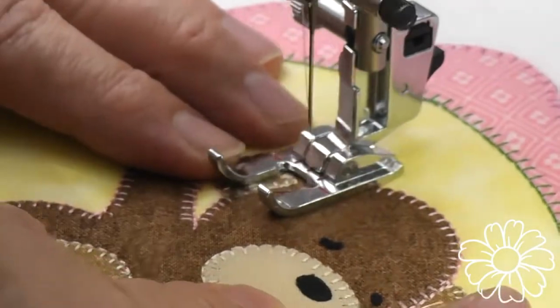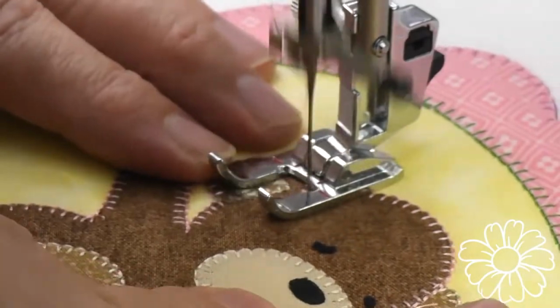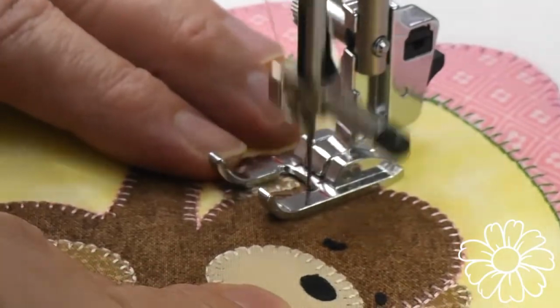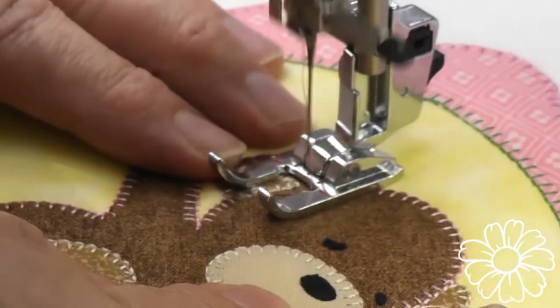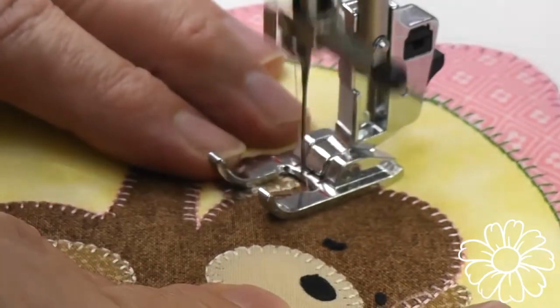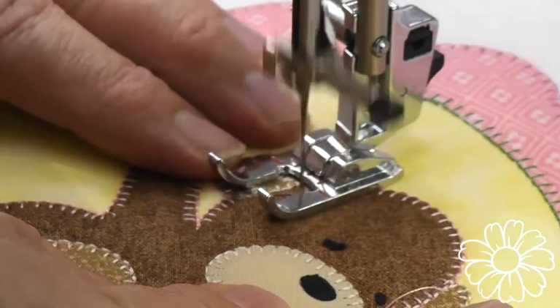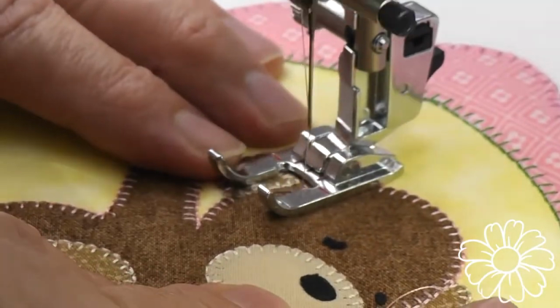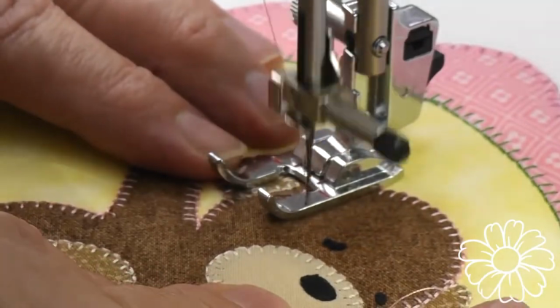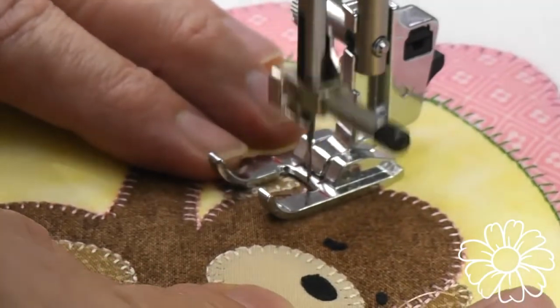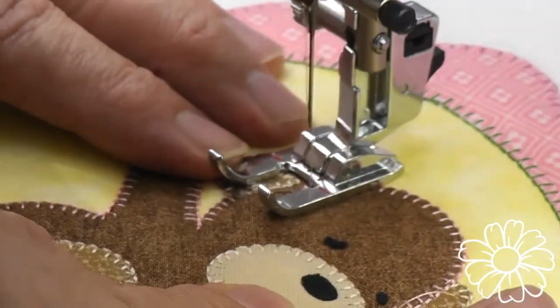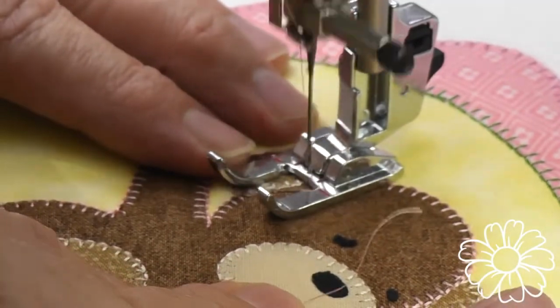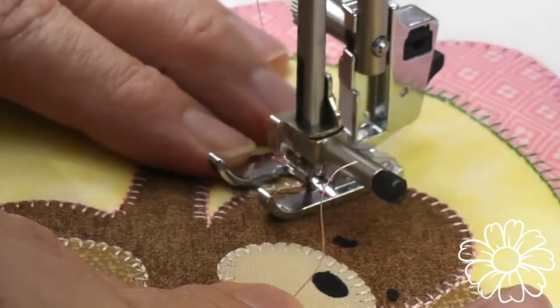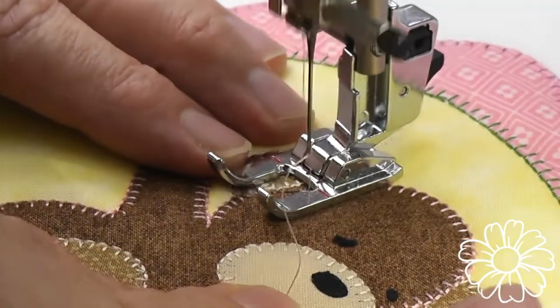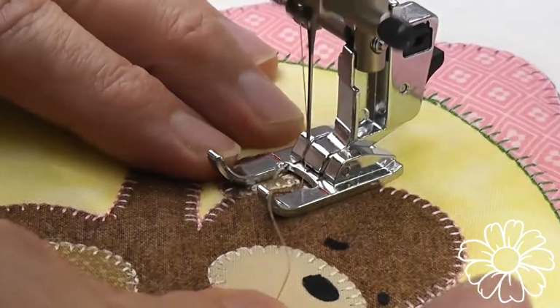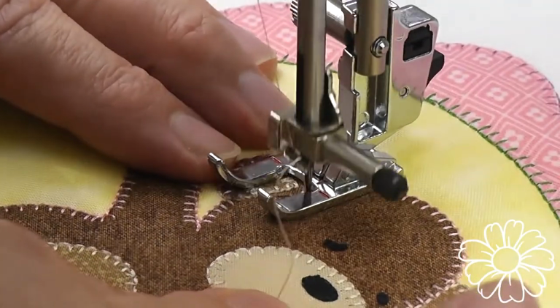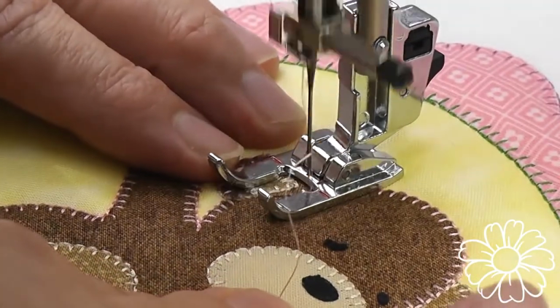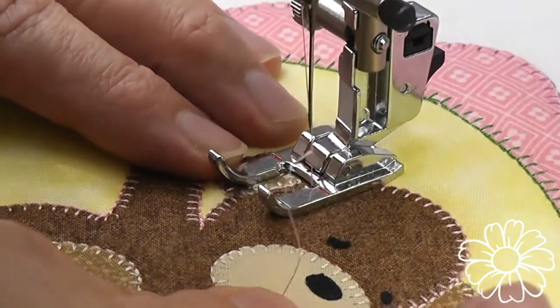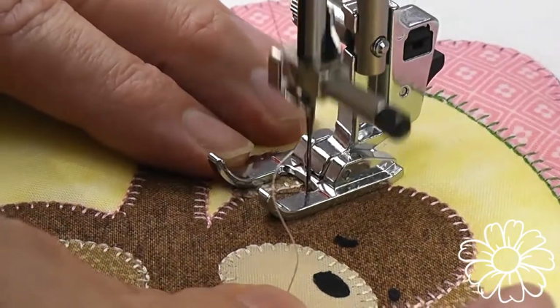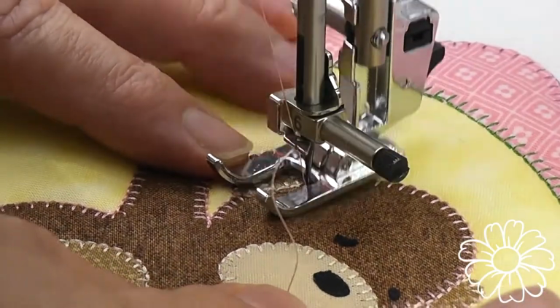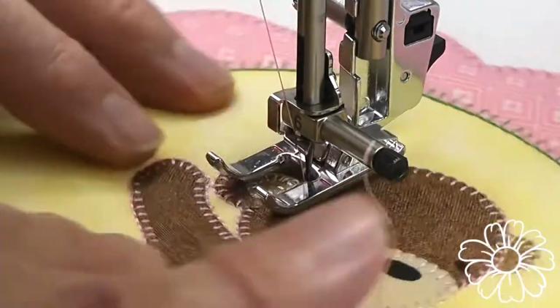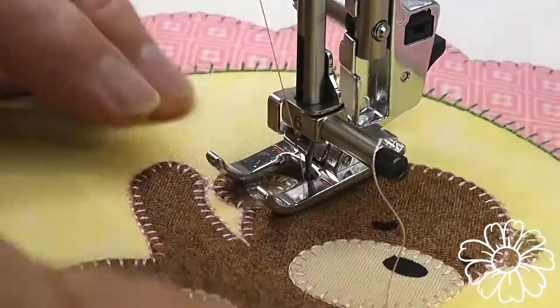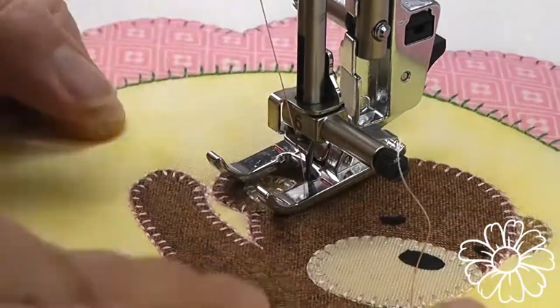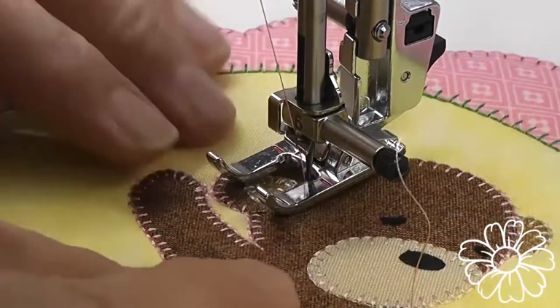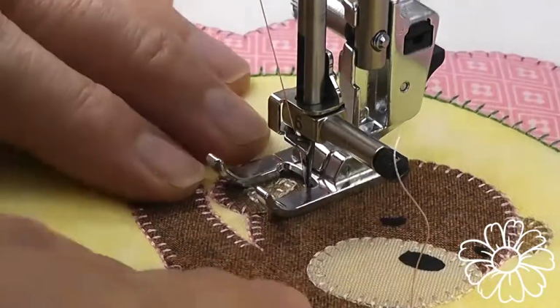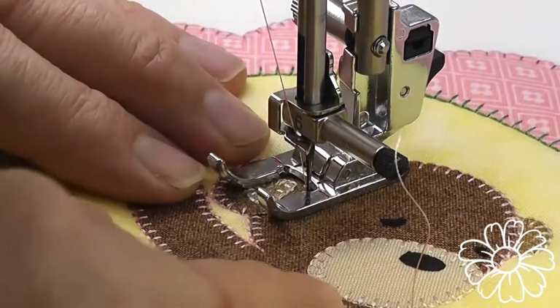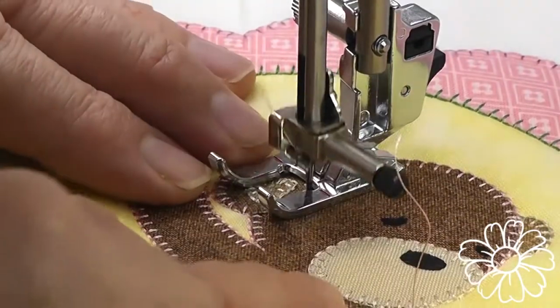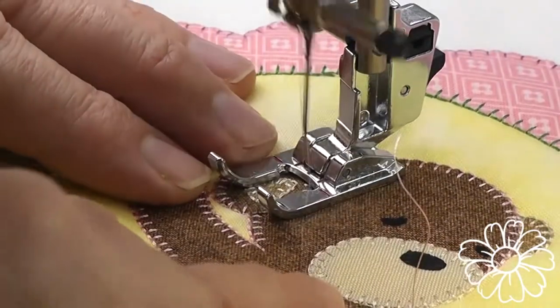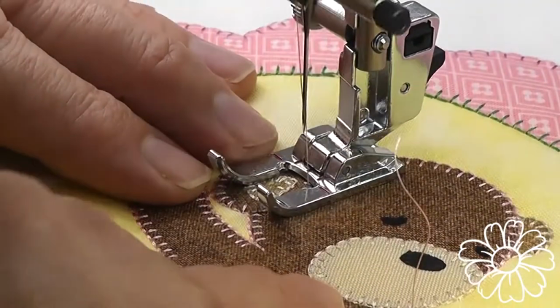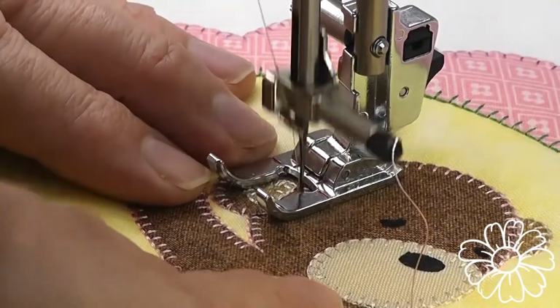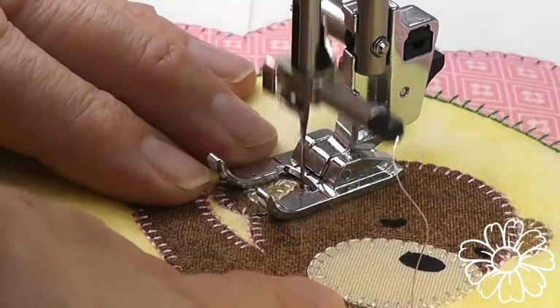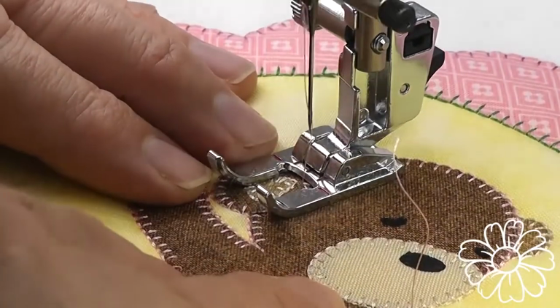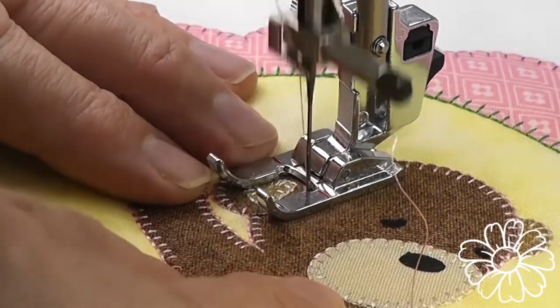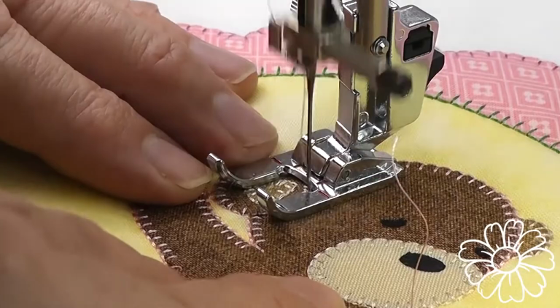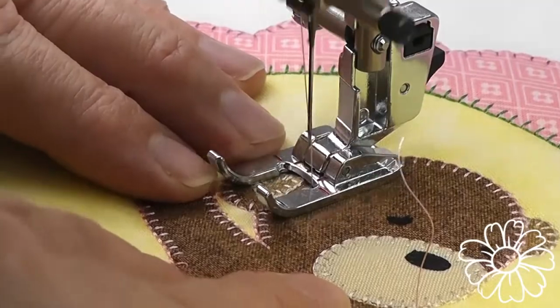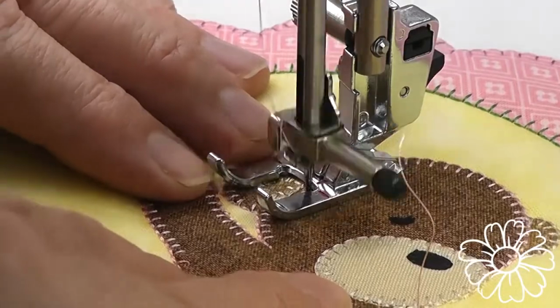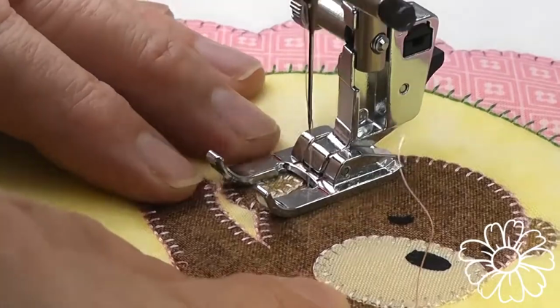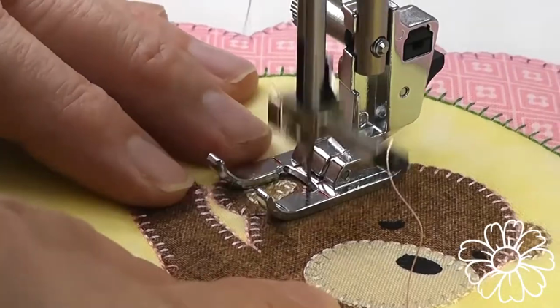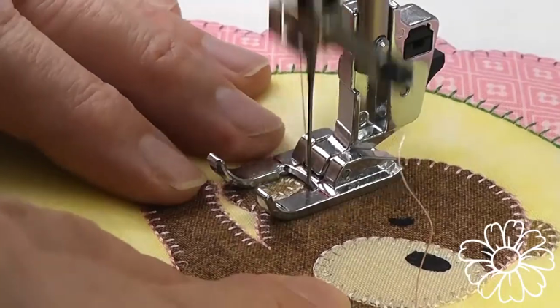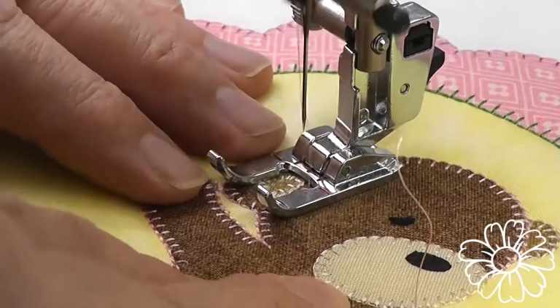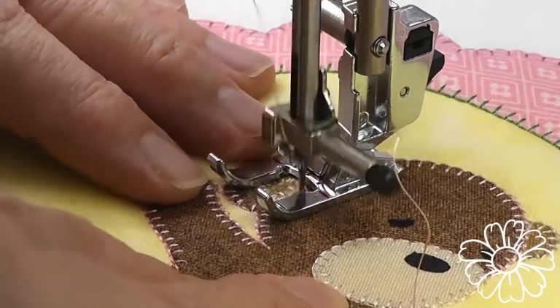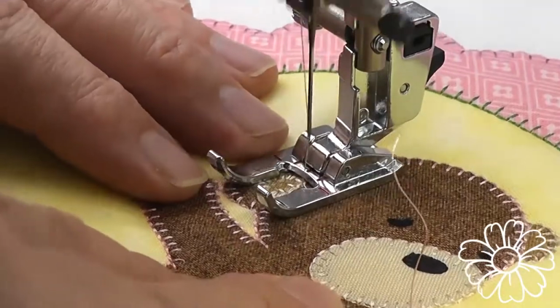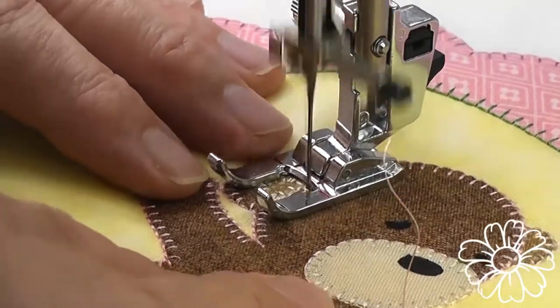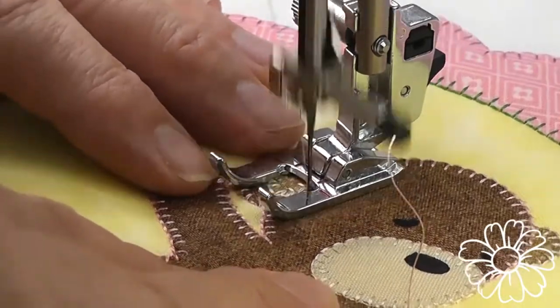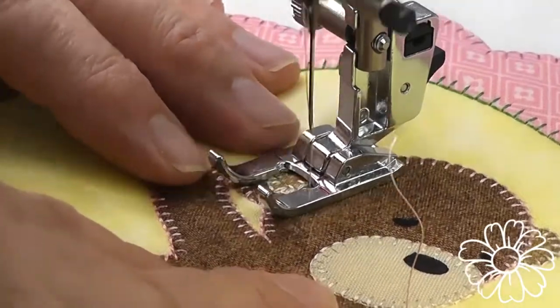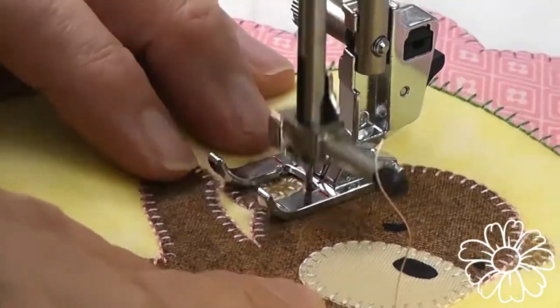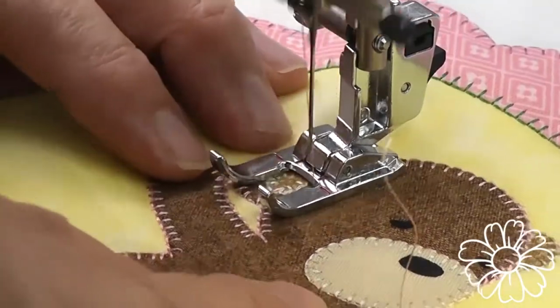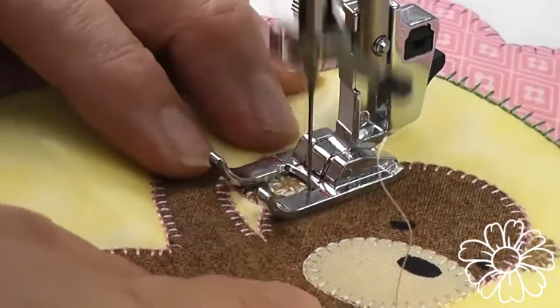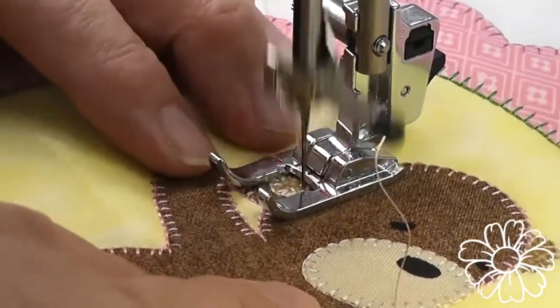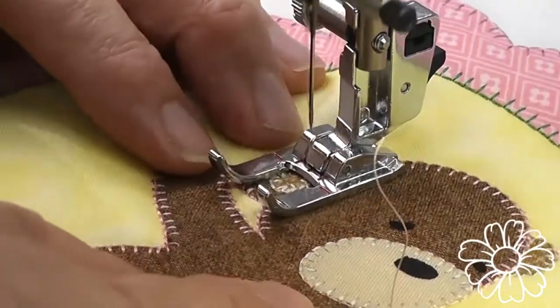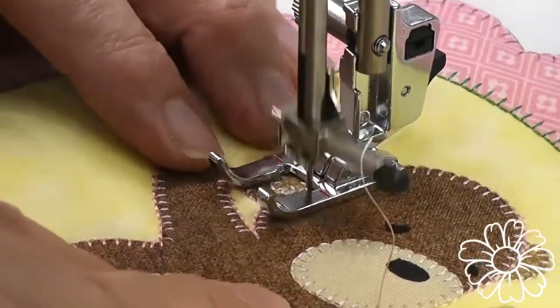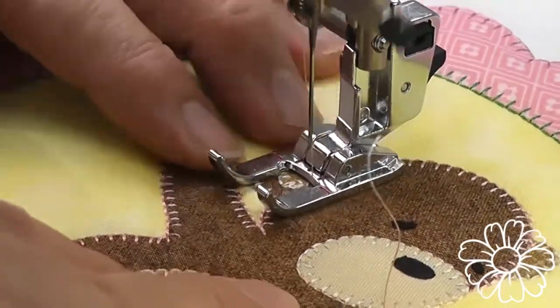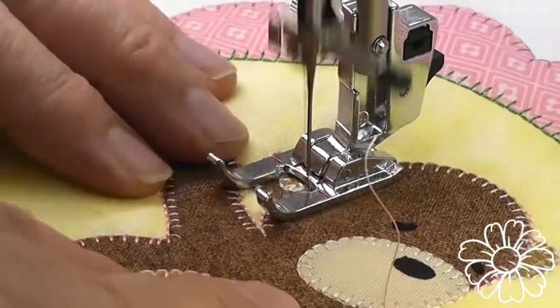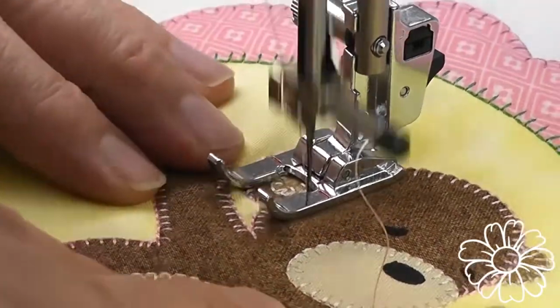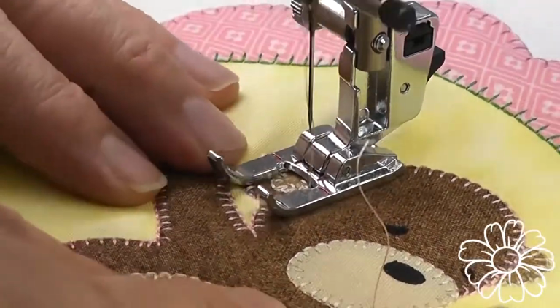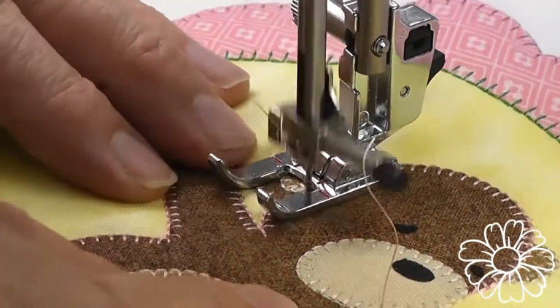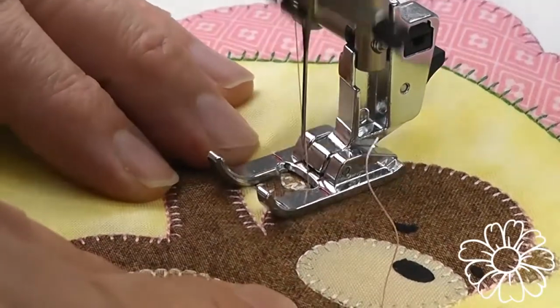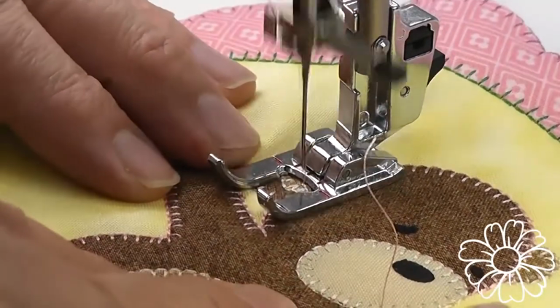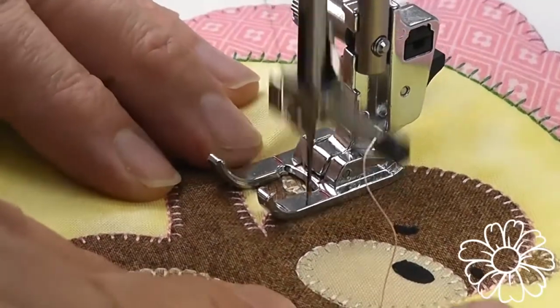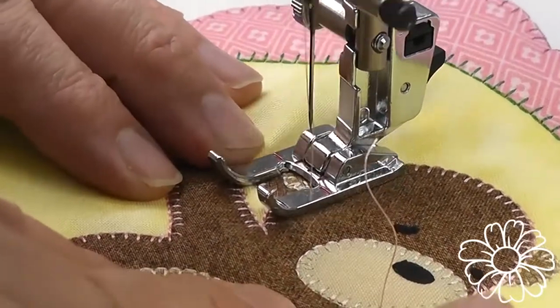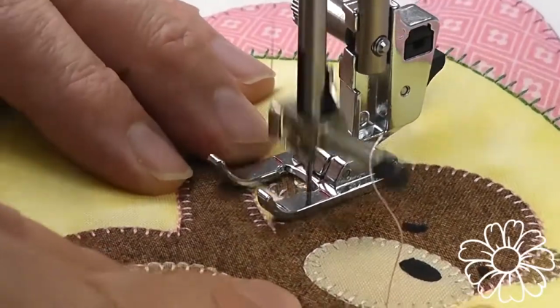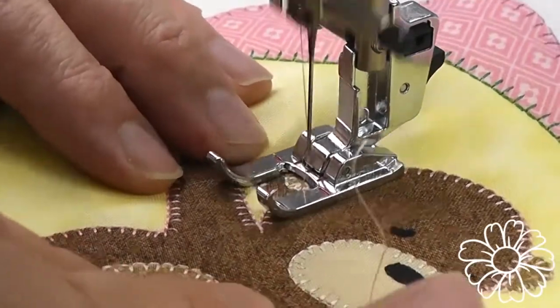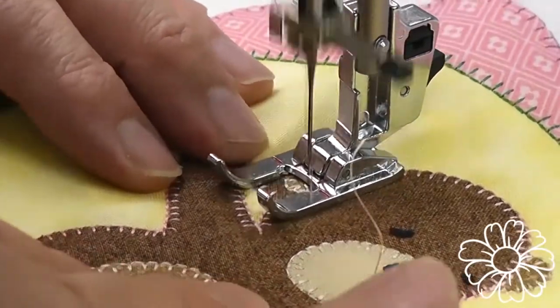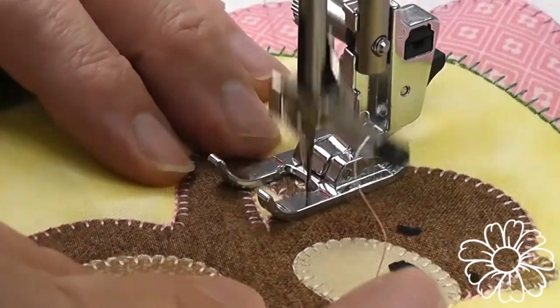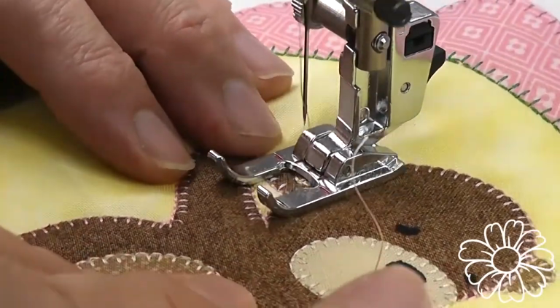I like using an applique foot — an open-toed applique foot — so I can see the stitches forming.